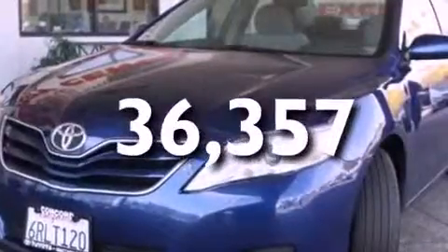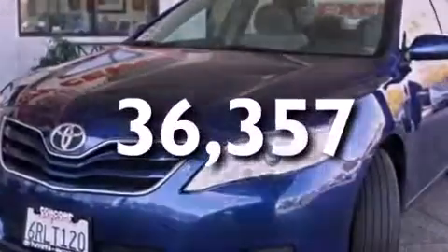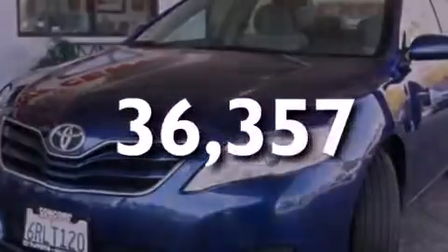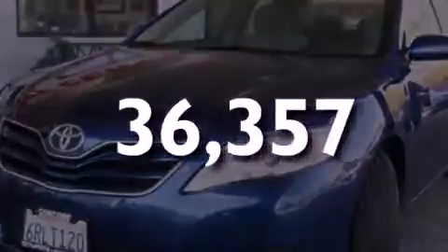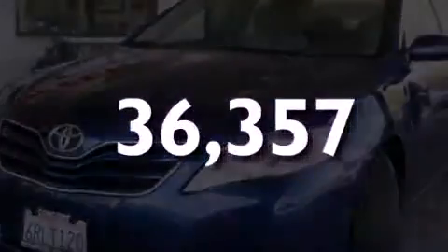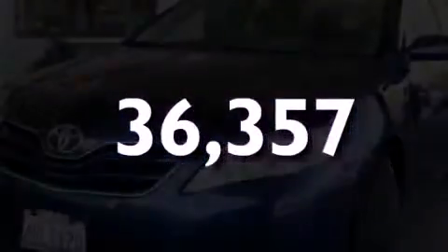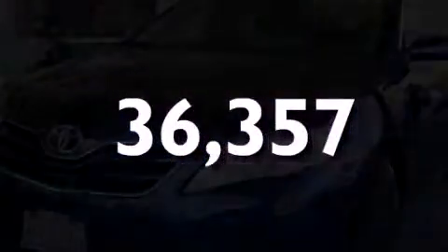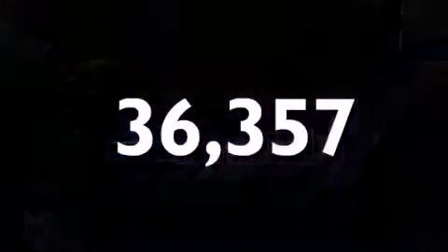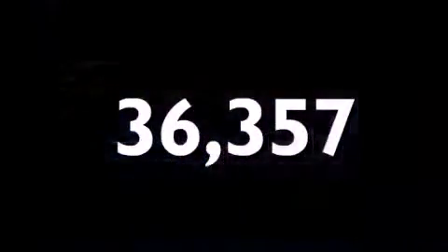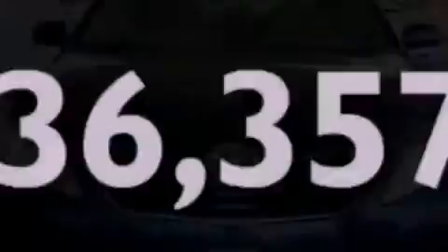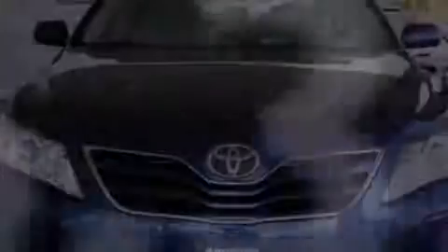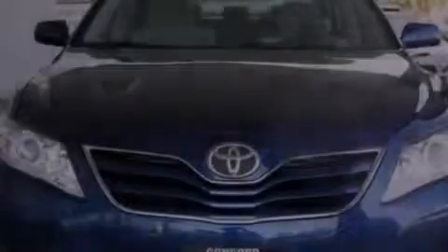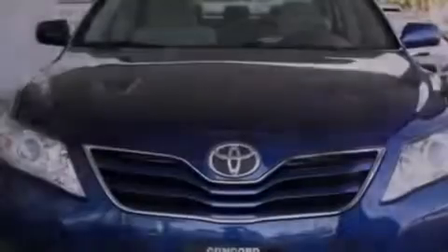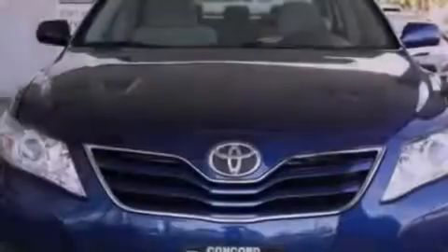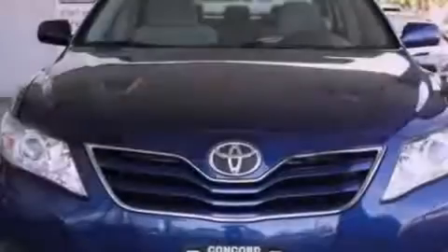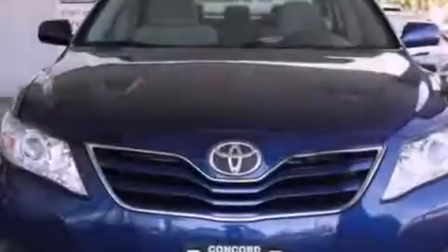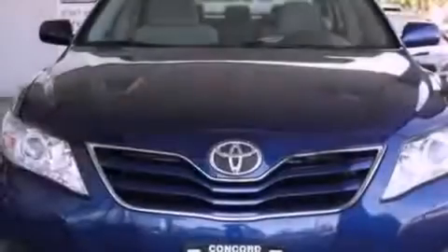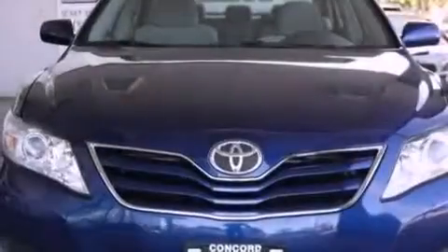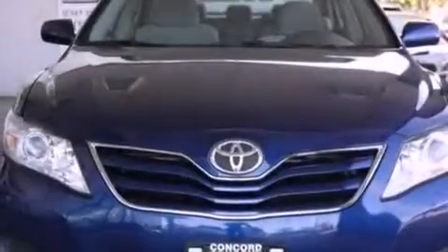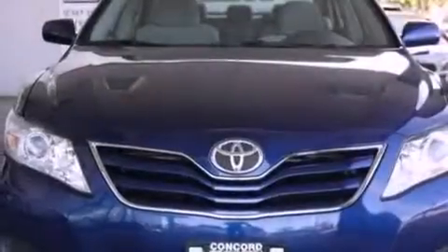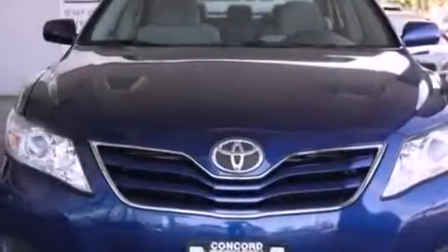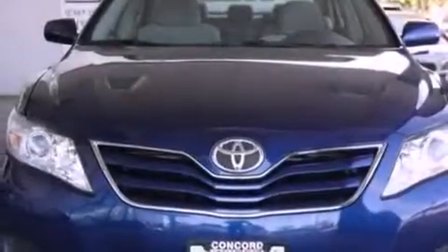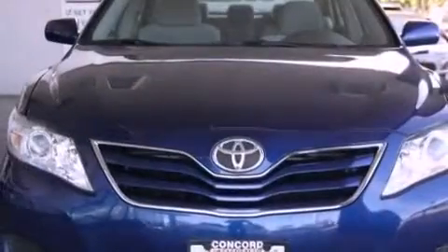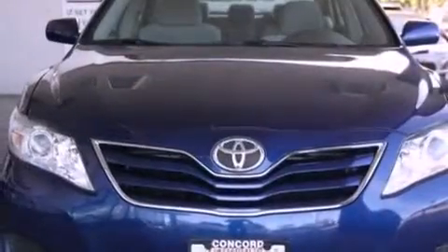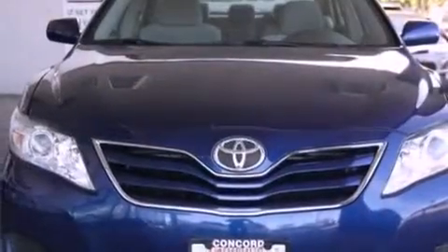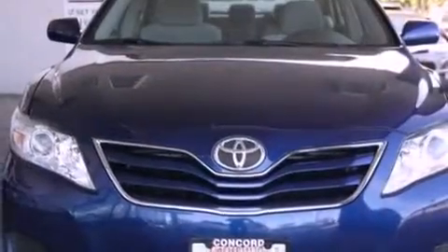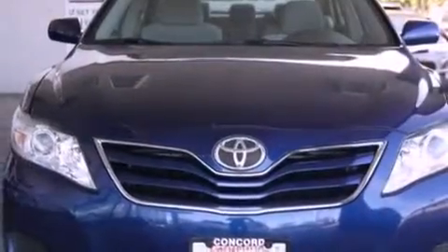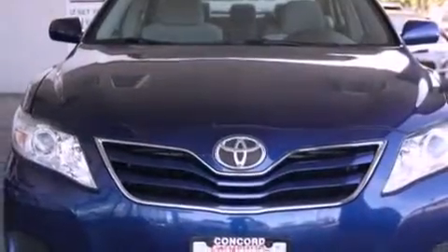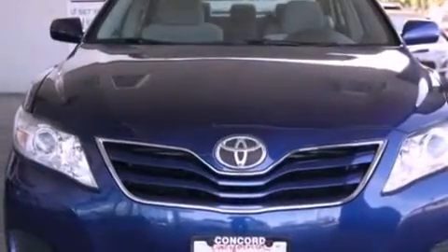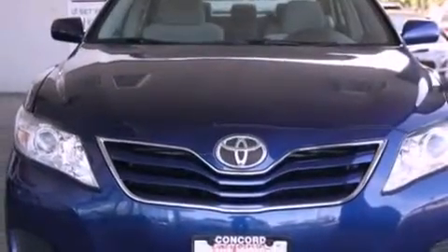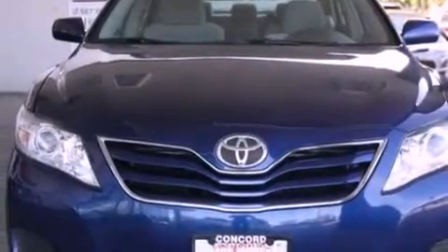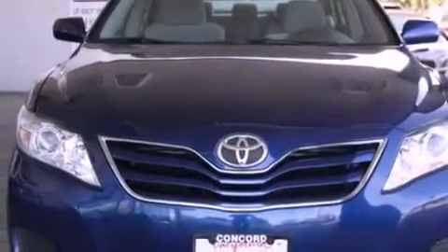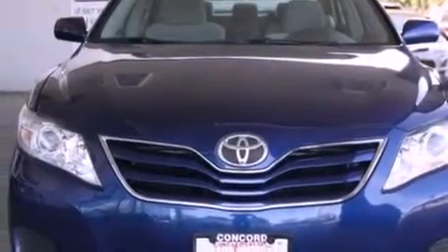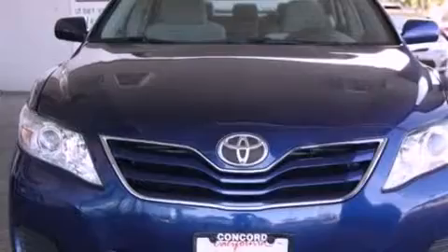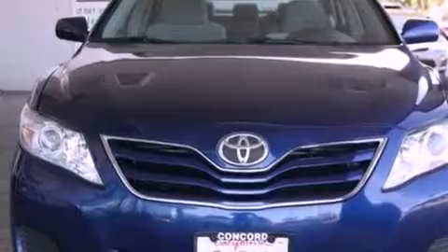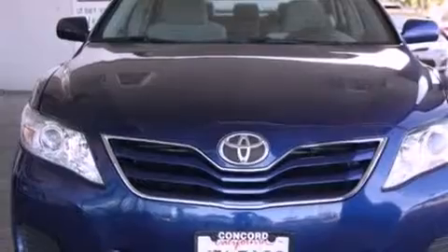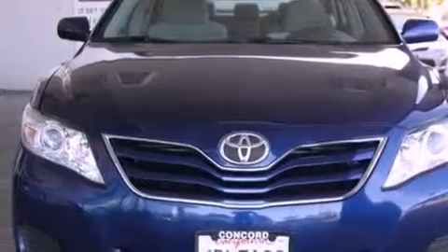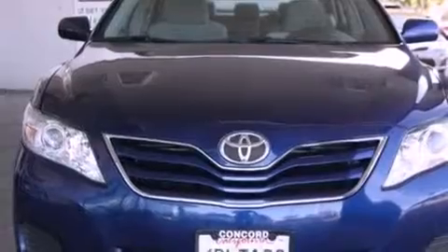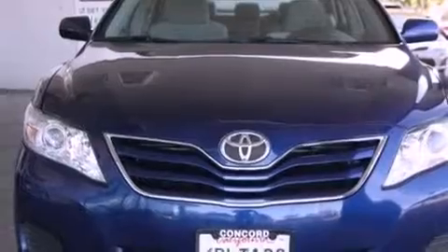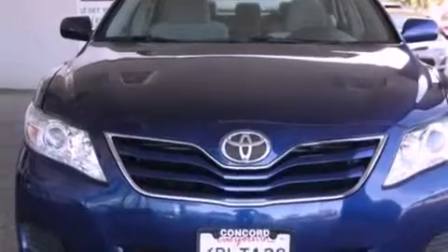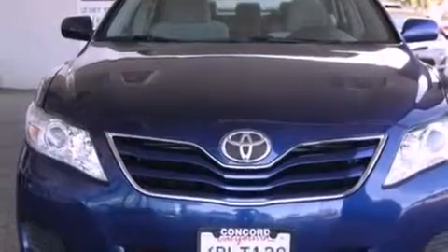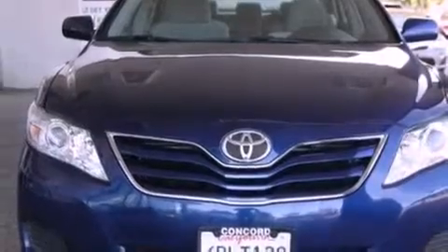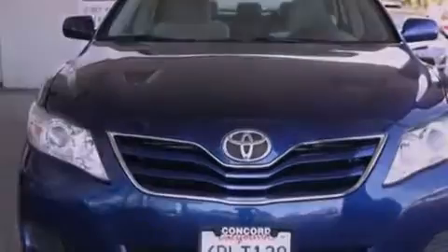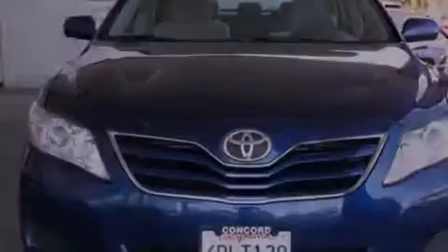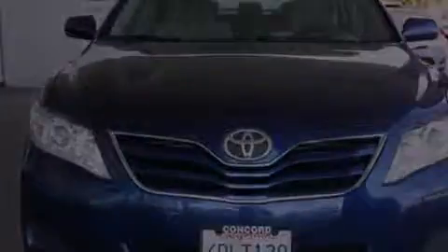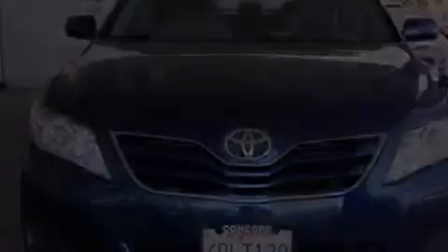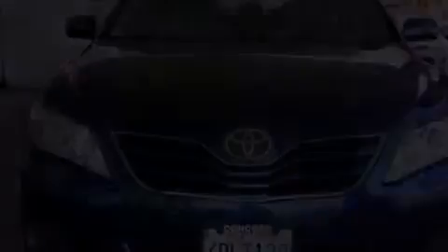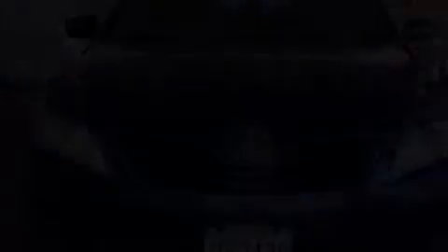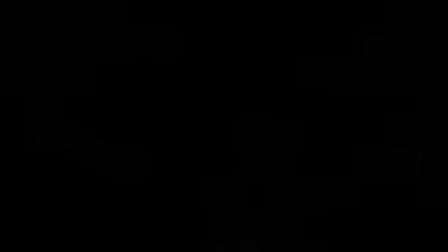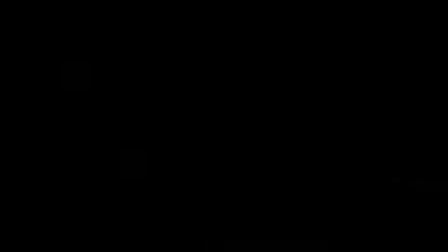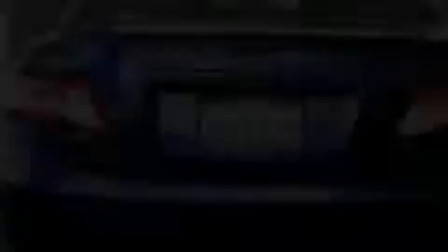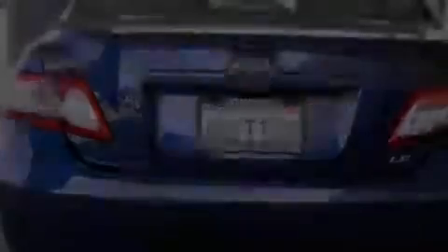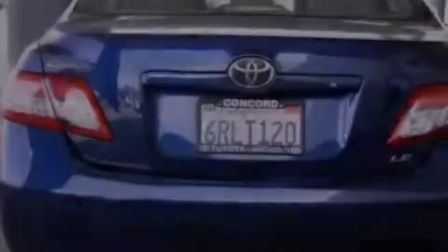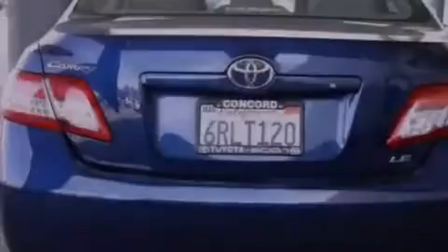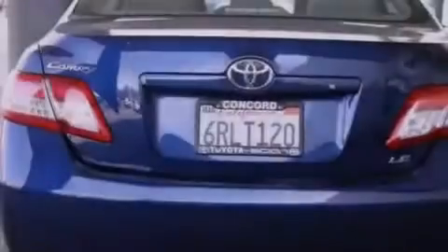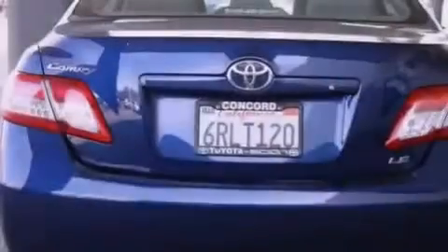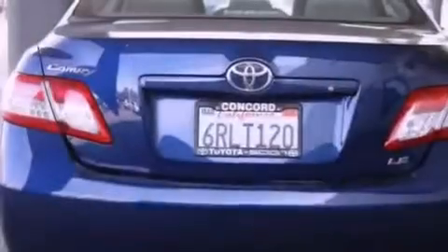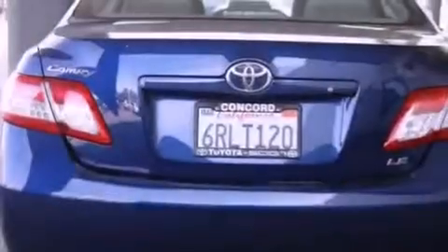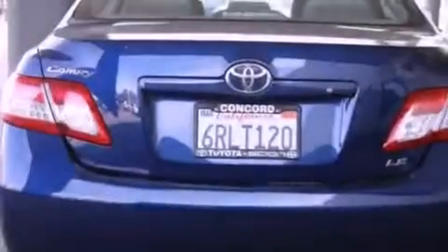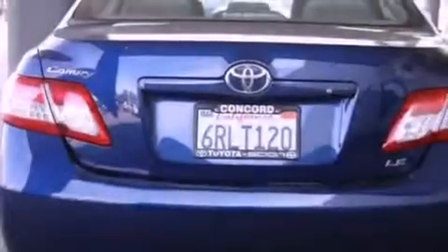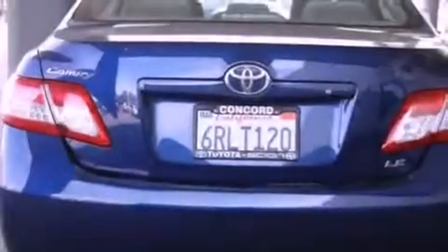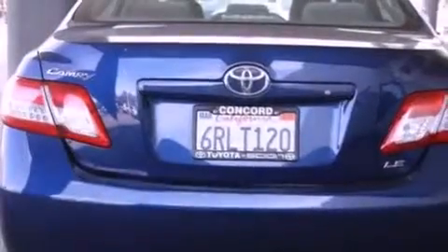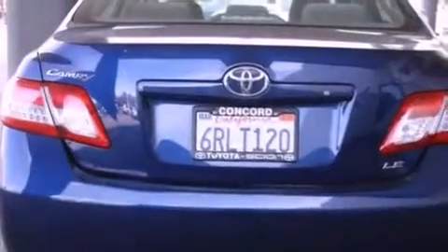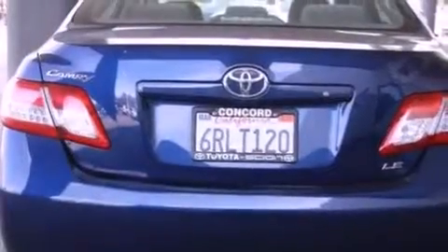With an EPA estimated rating of 32 miles per gallon on the highway, this automobile is clearly a fuel-efficient choice.